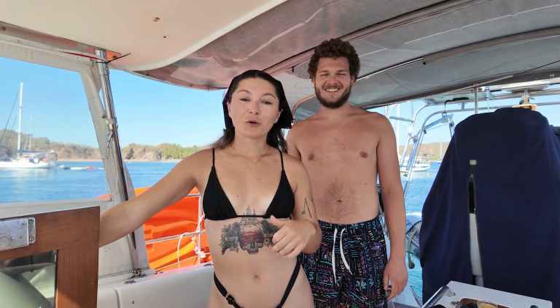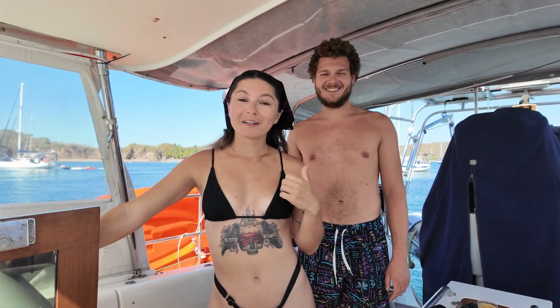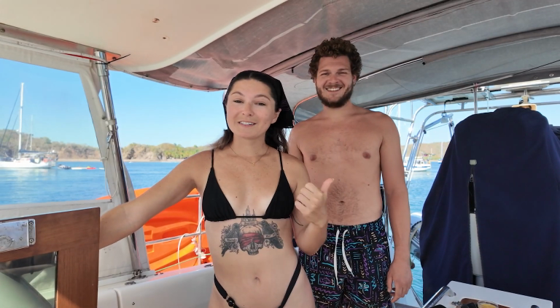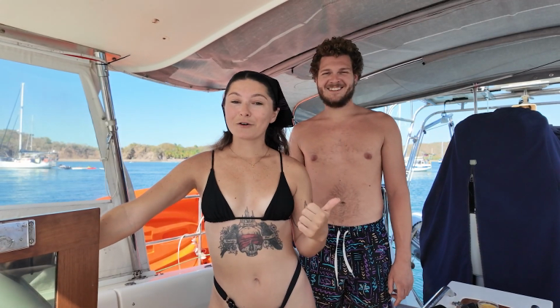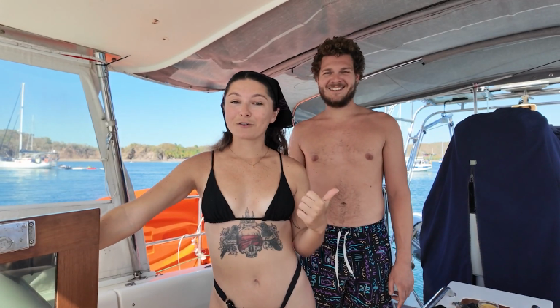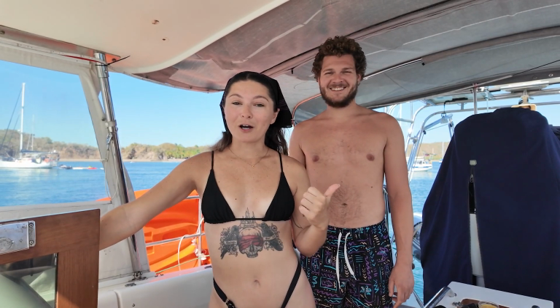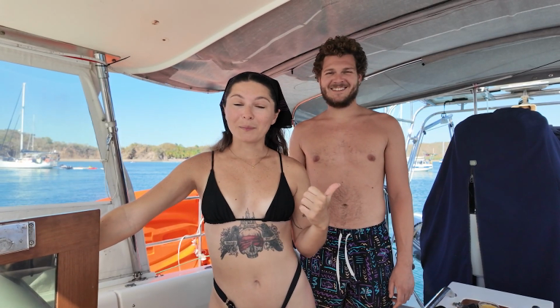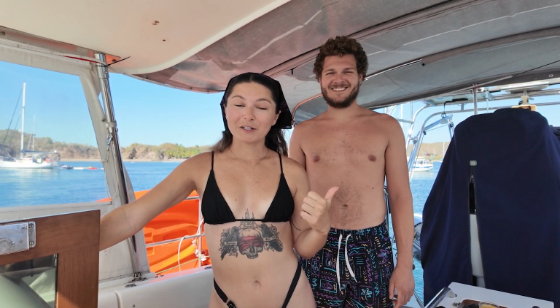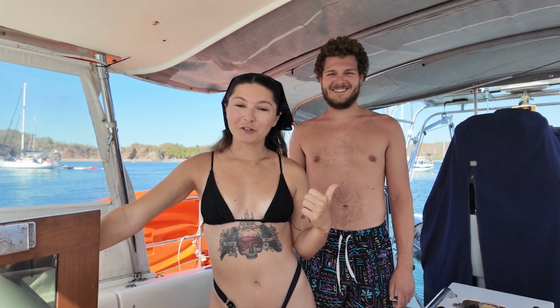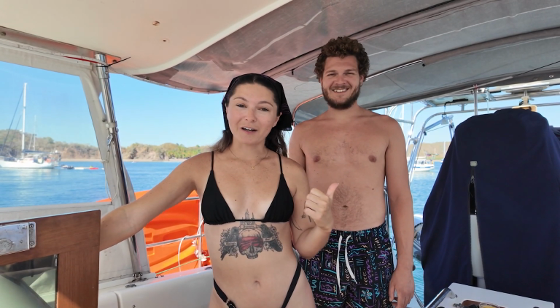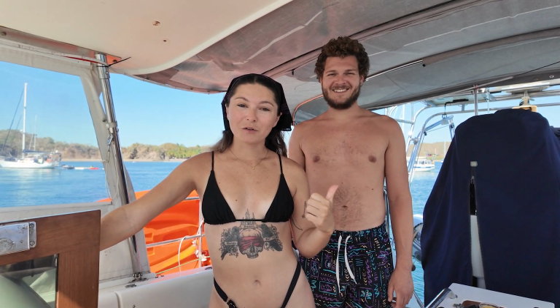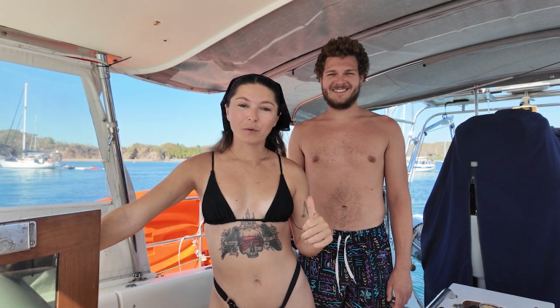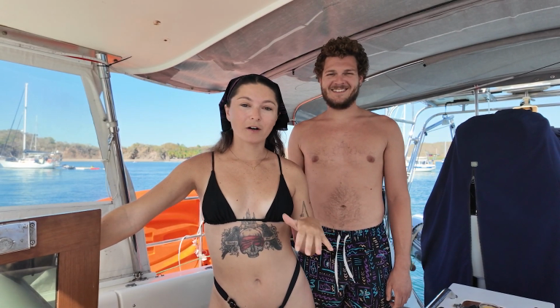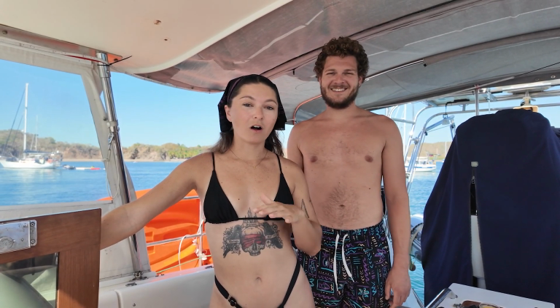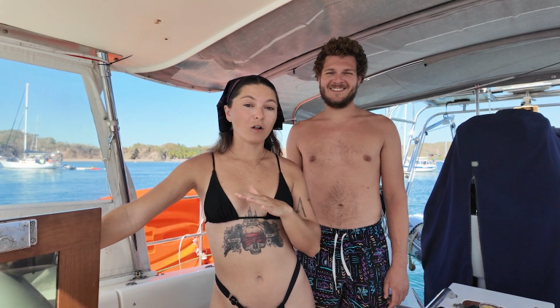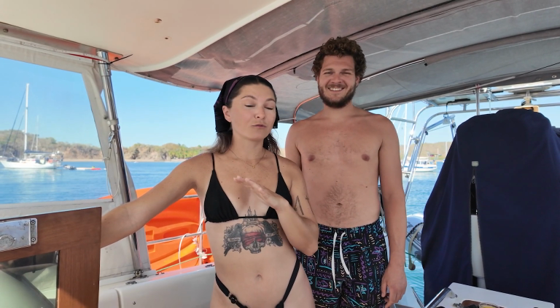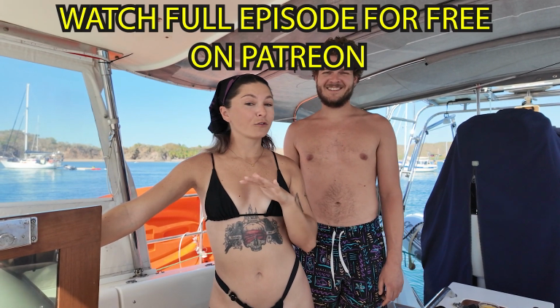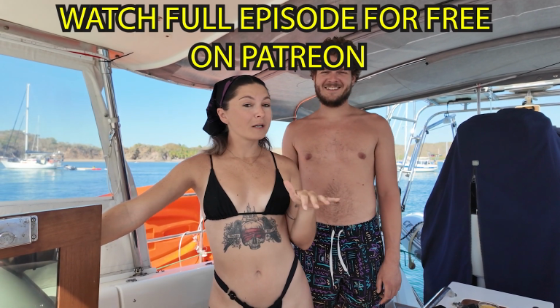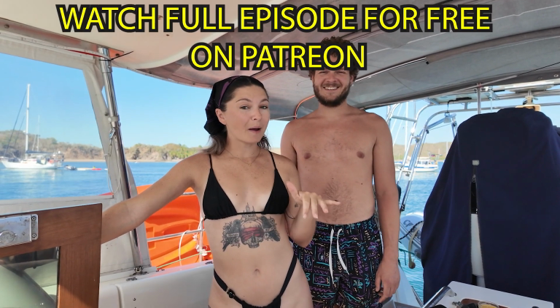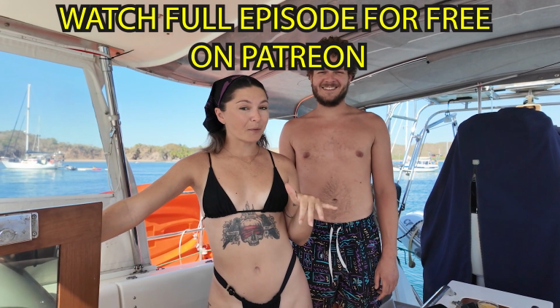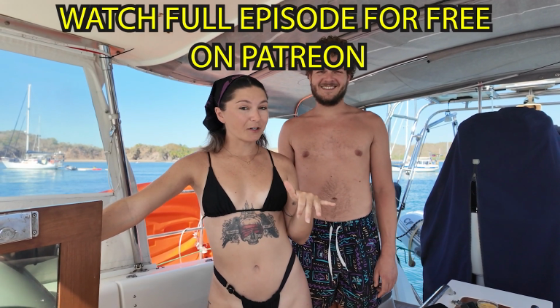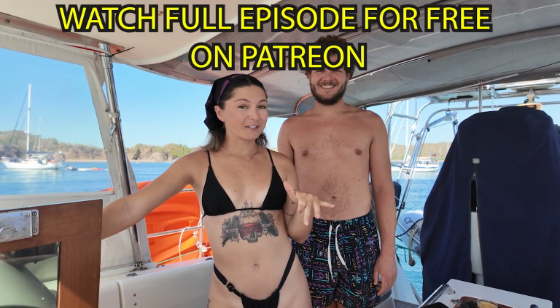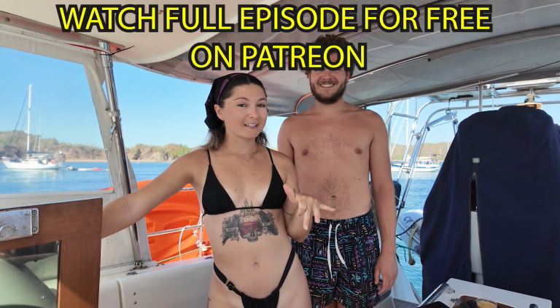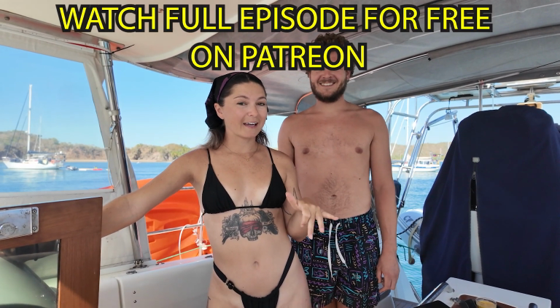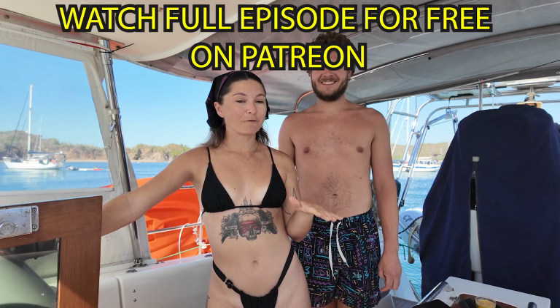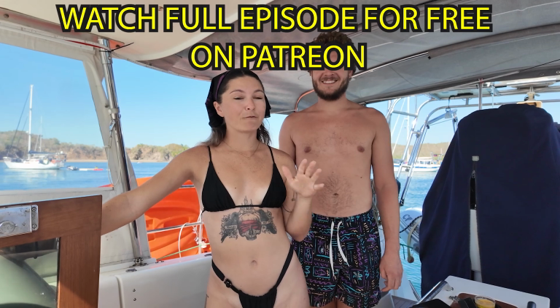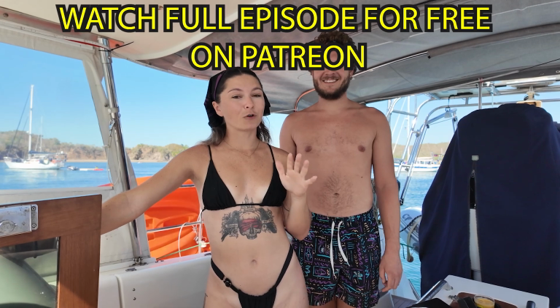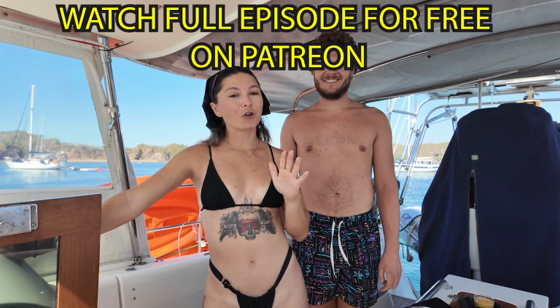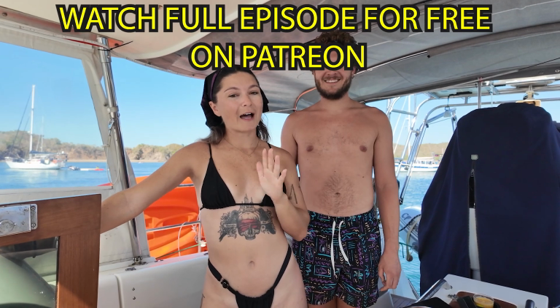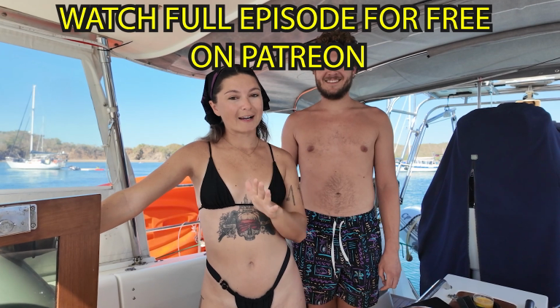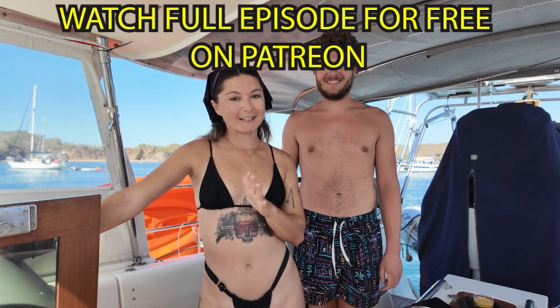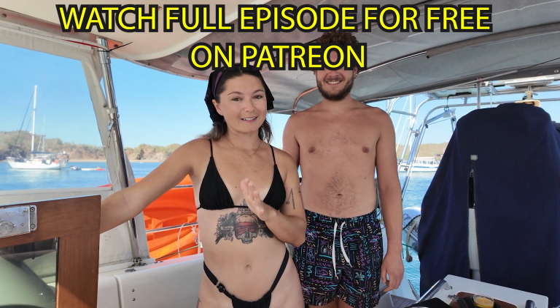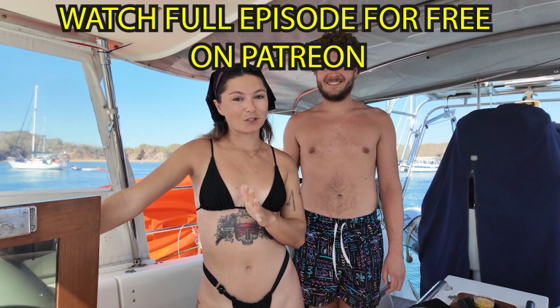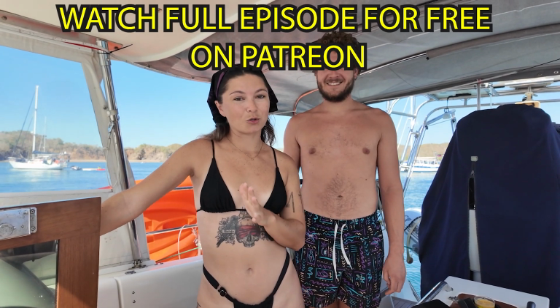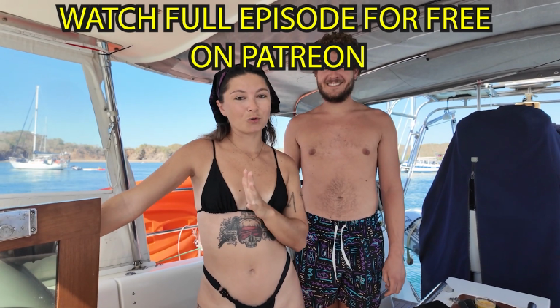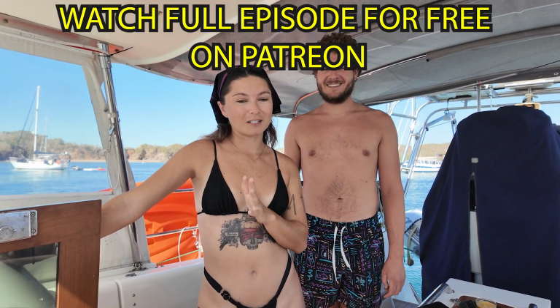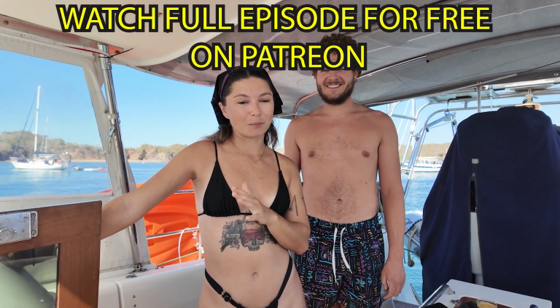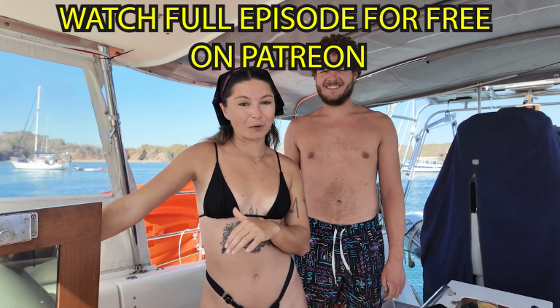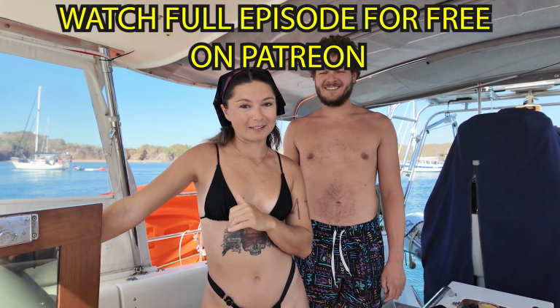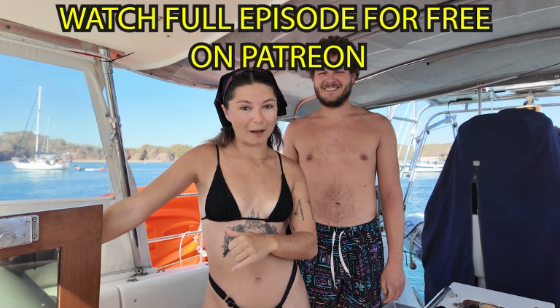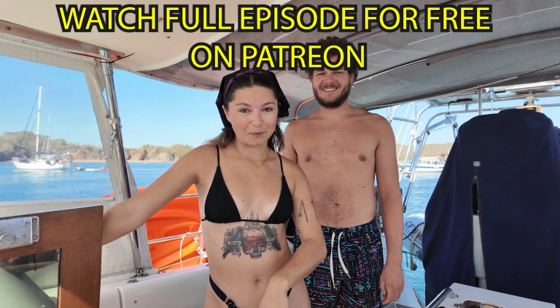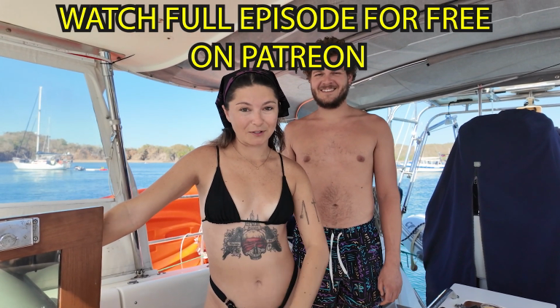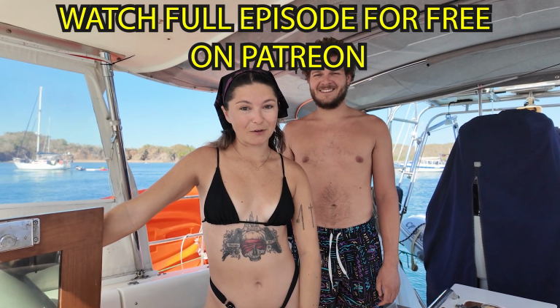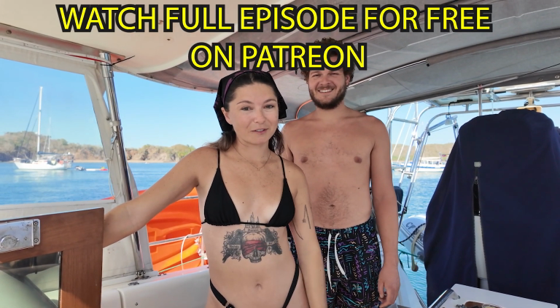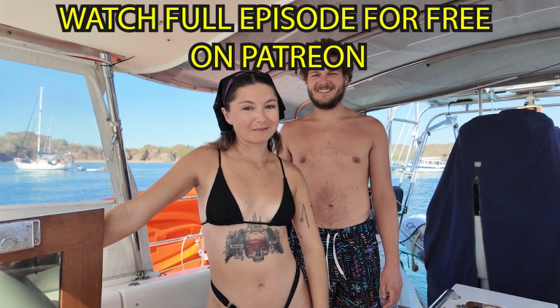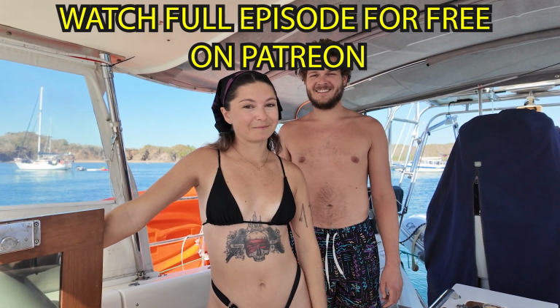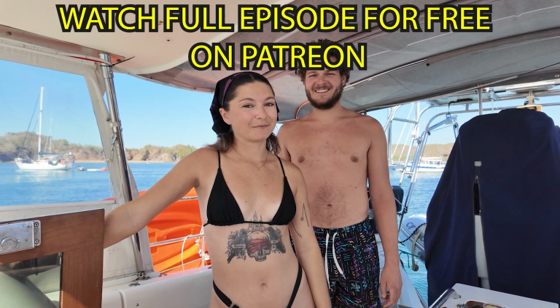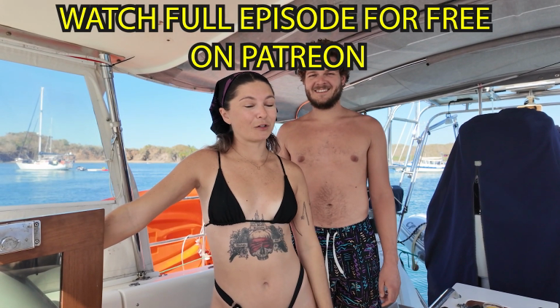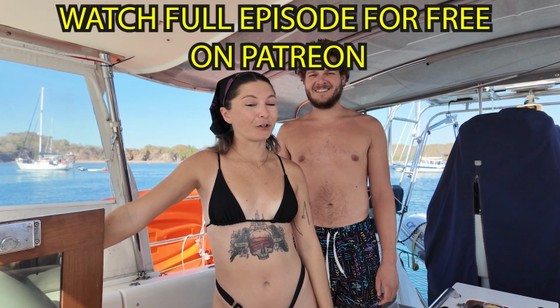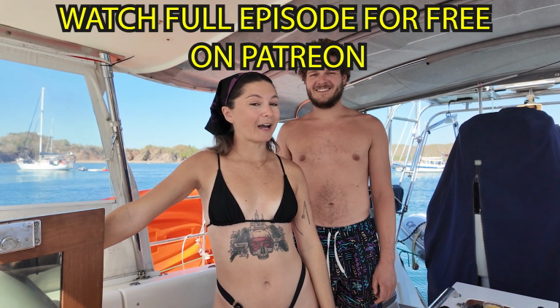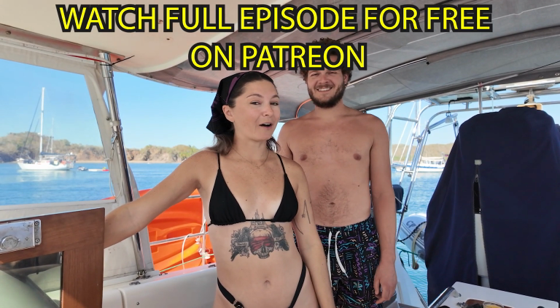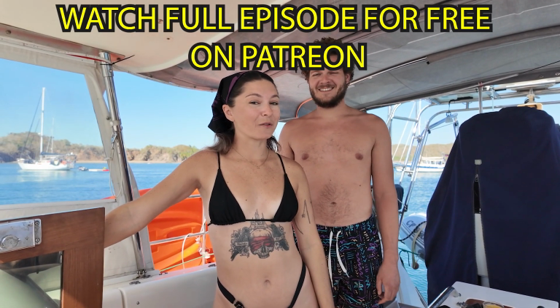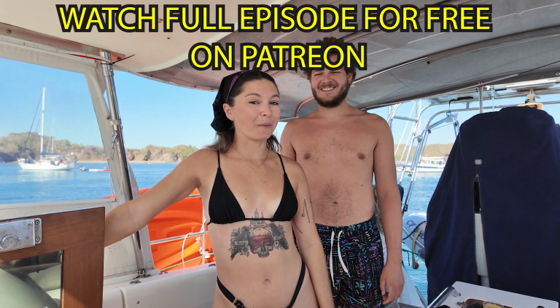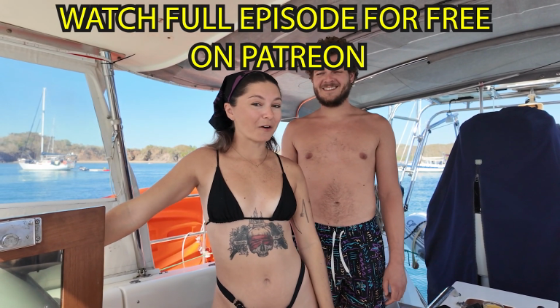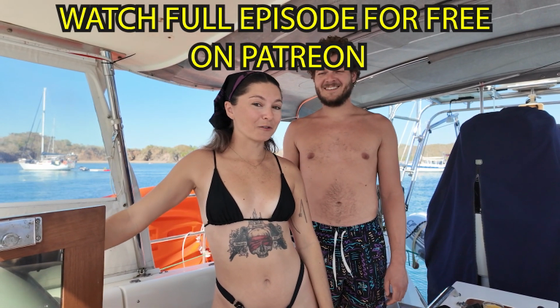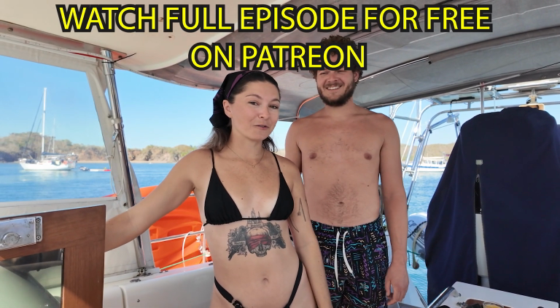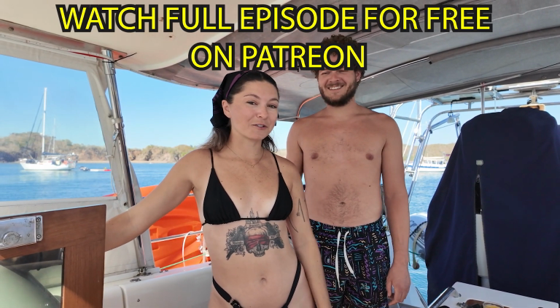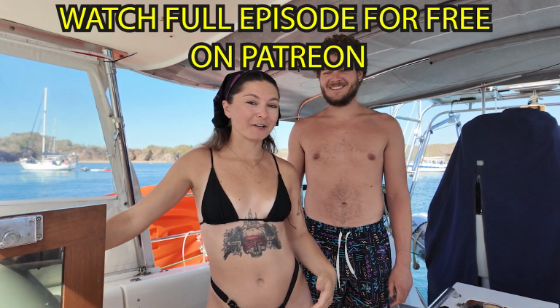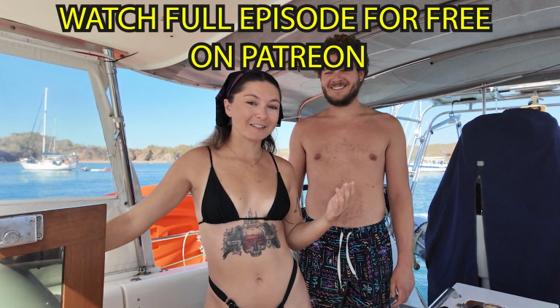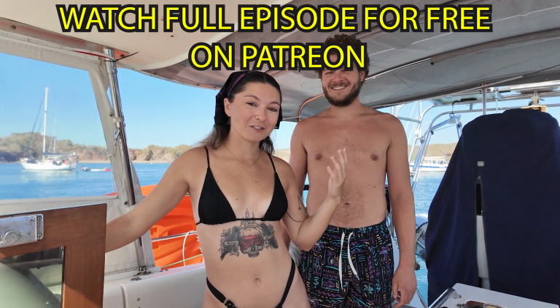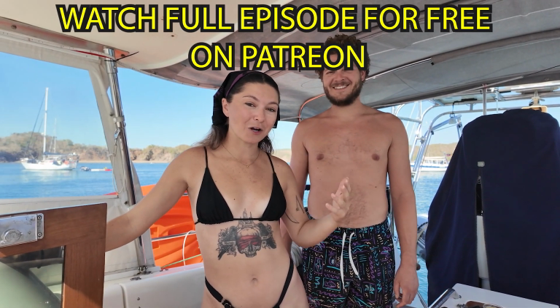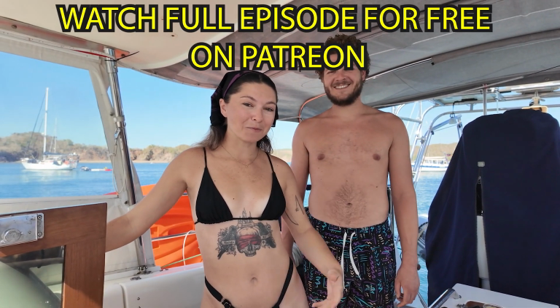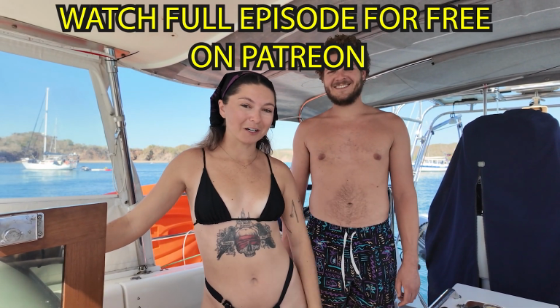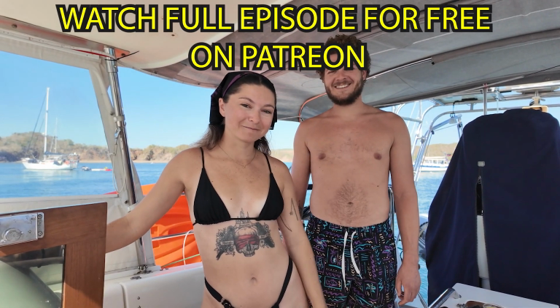Join us over on Patreon, where all free members get full access to this bonus episode. Learn how the modern cruiser gets the job done.